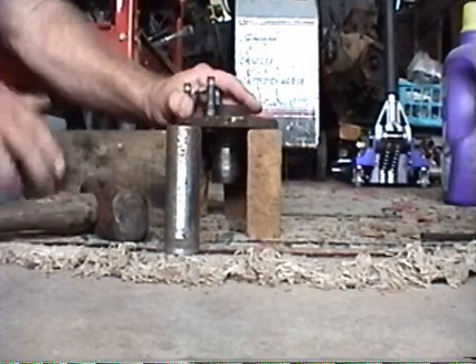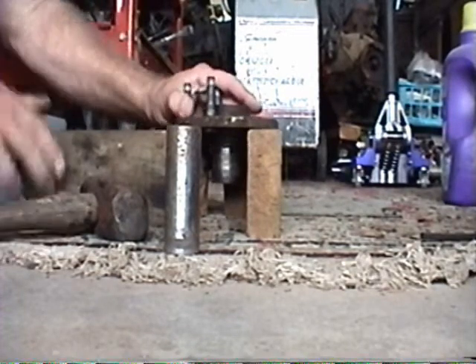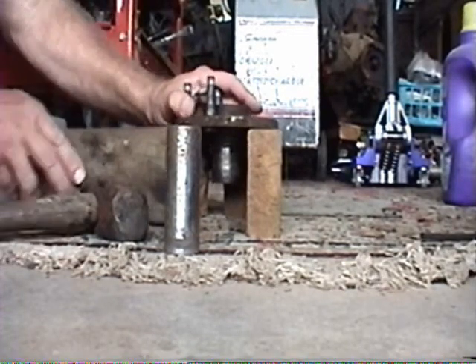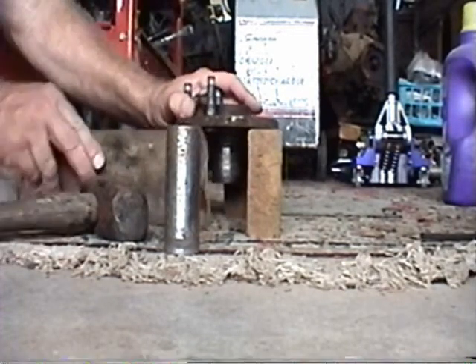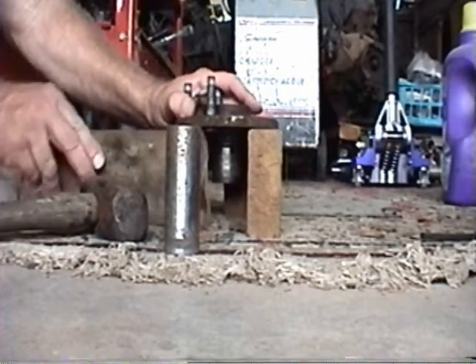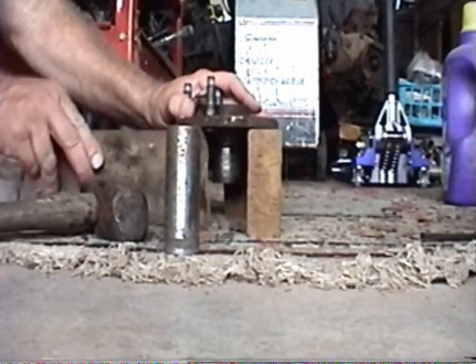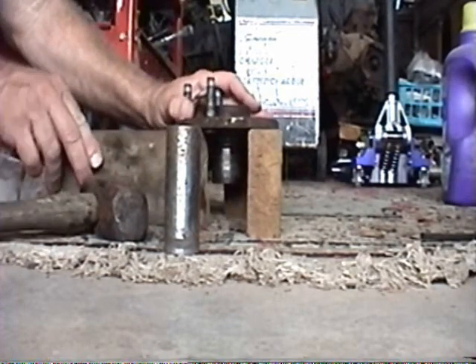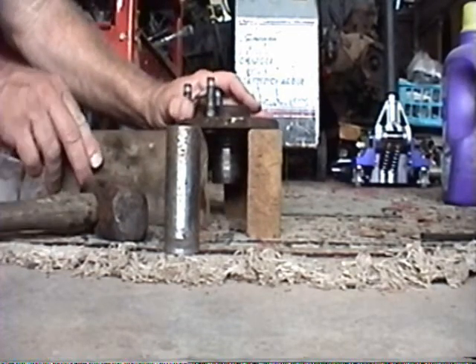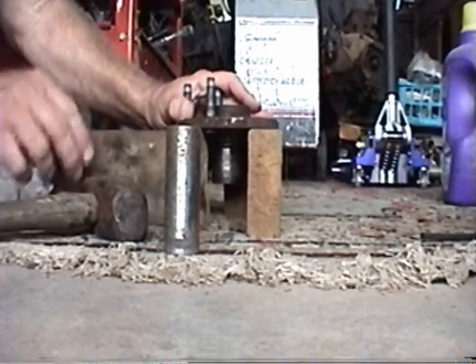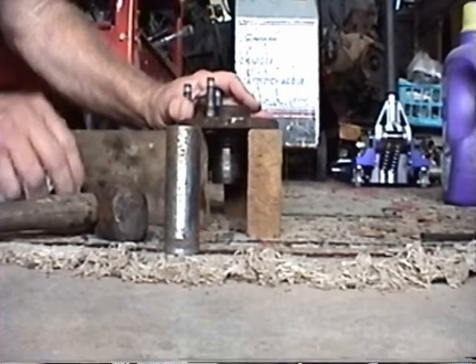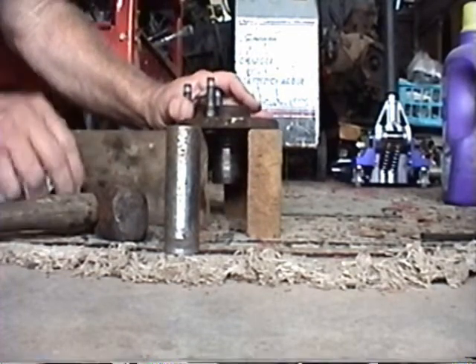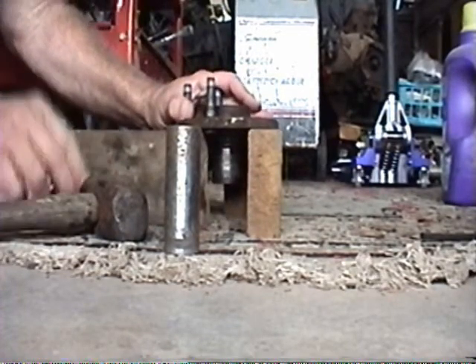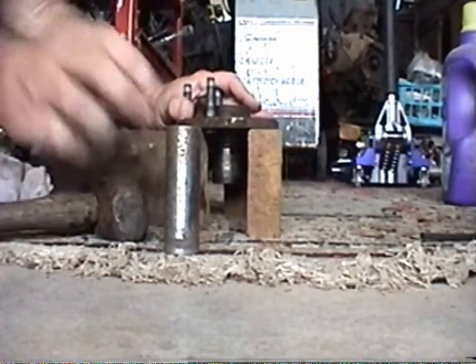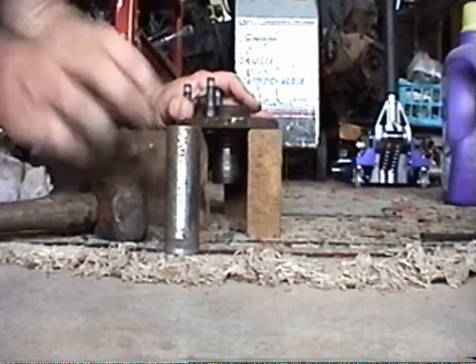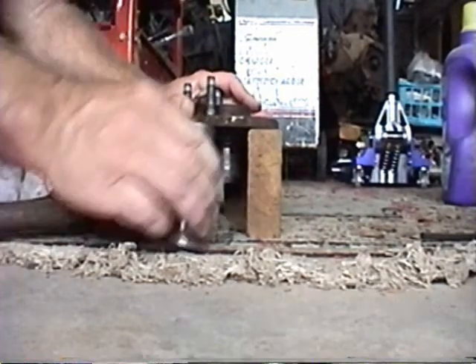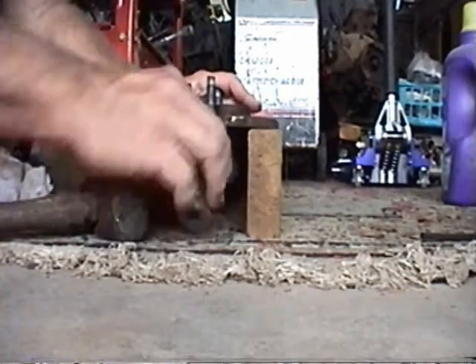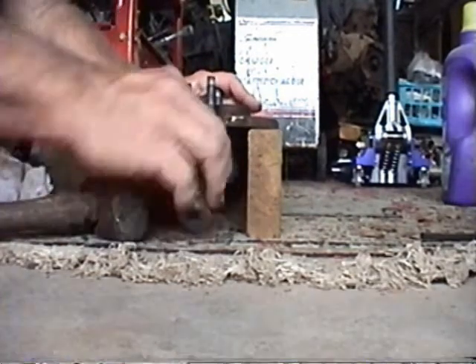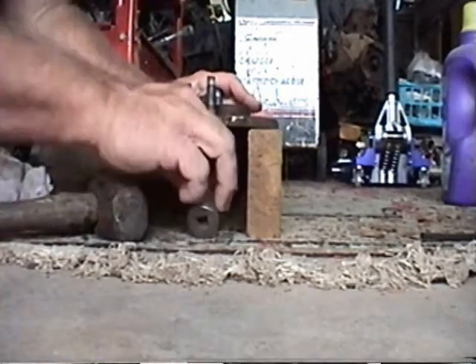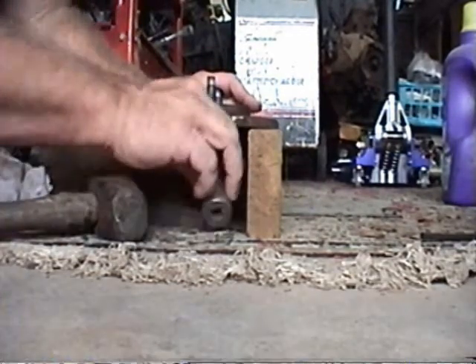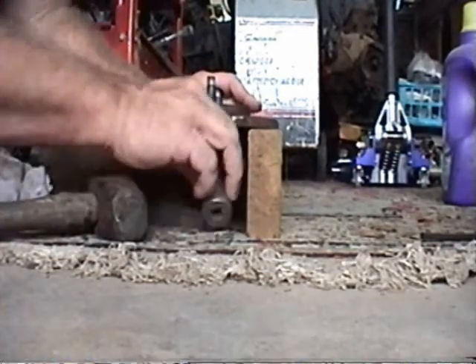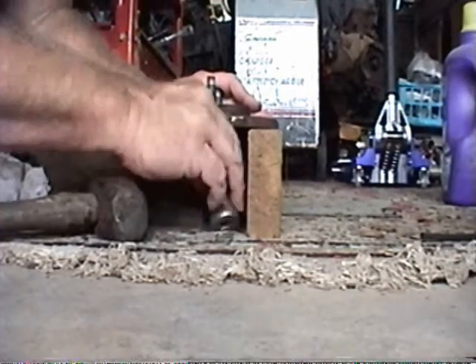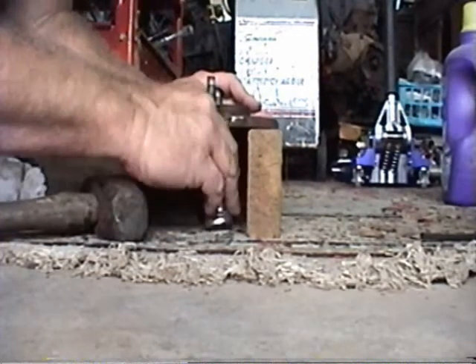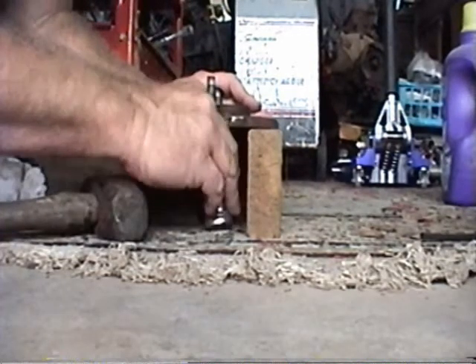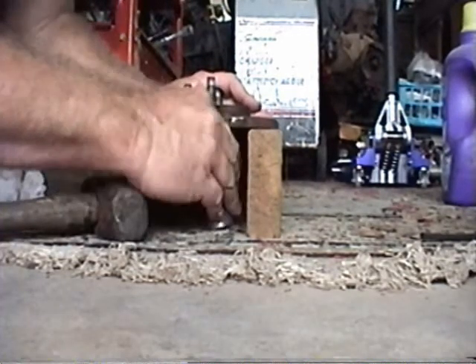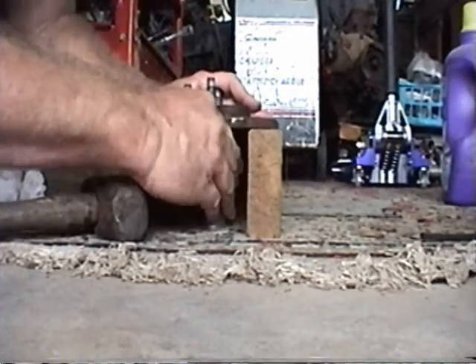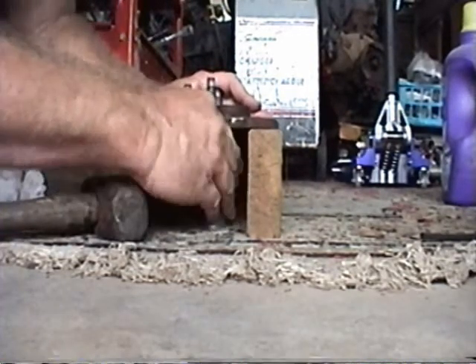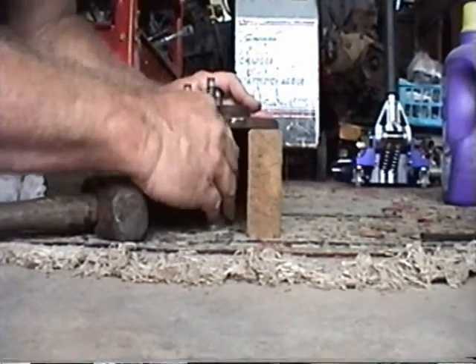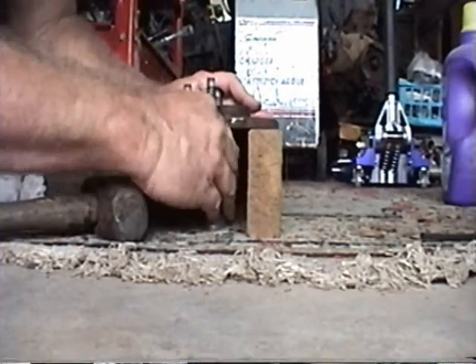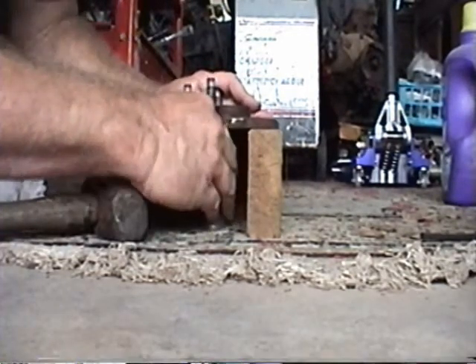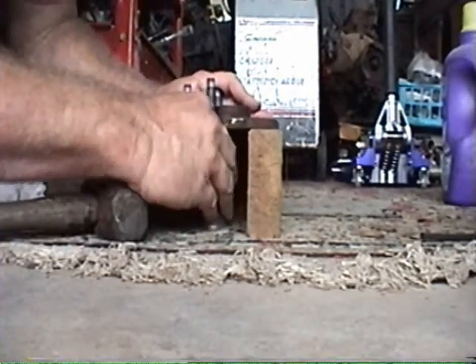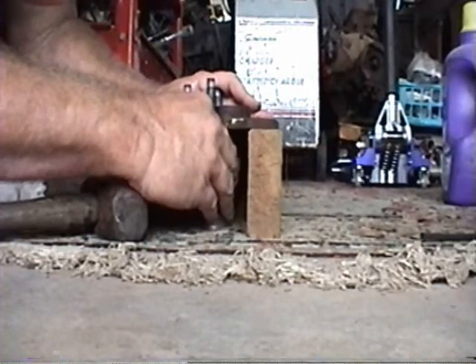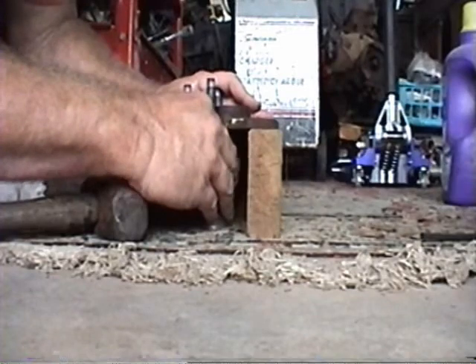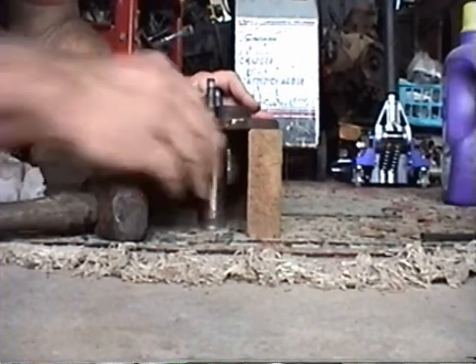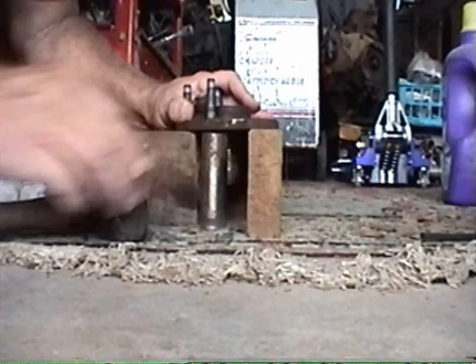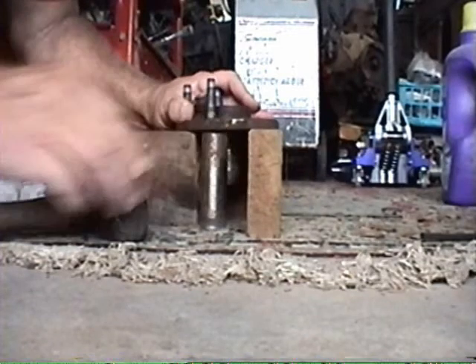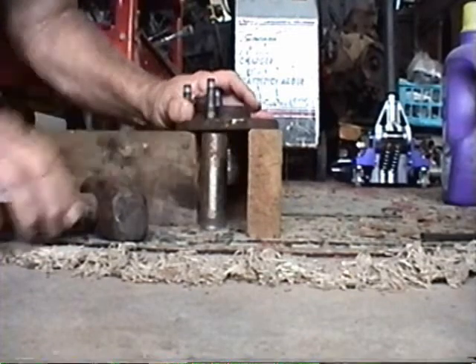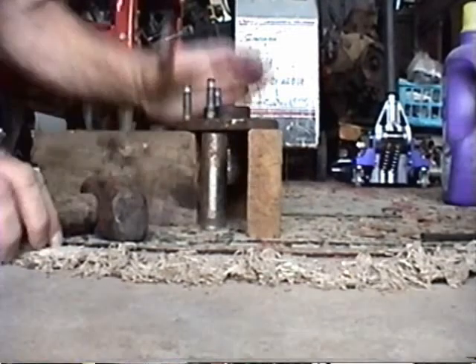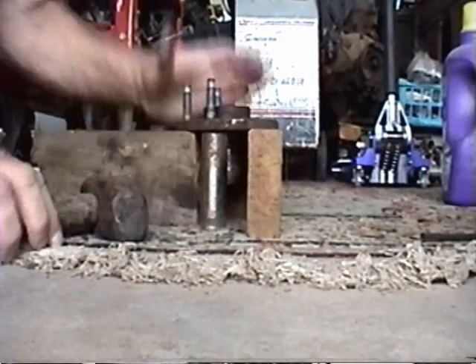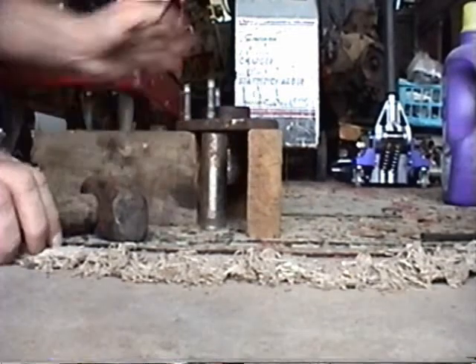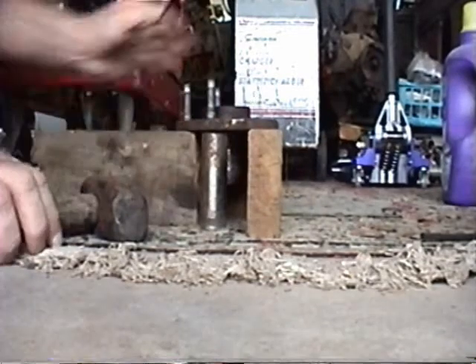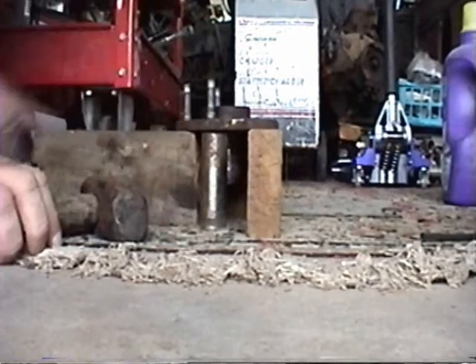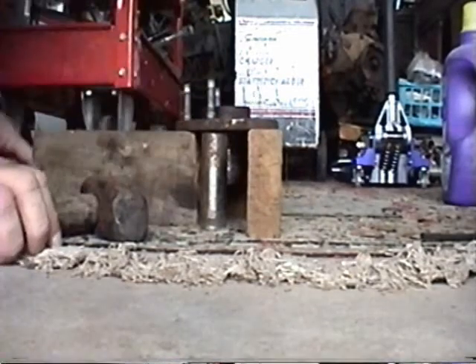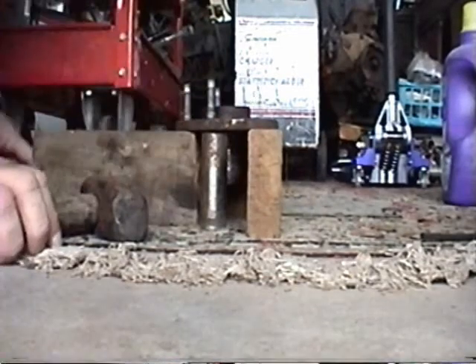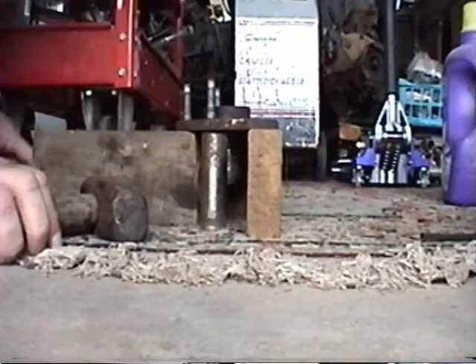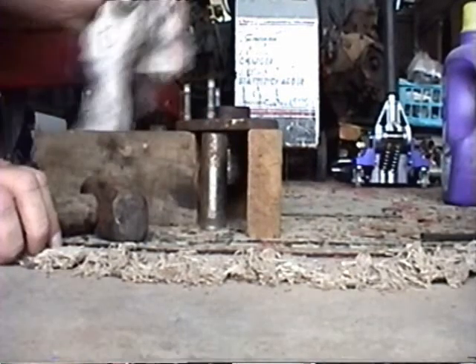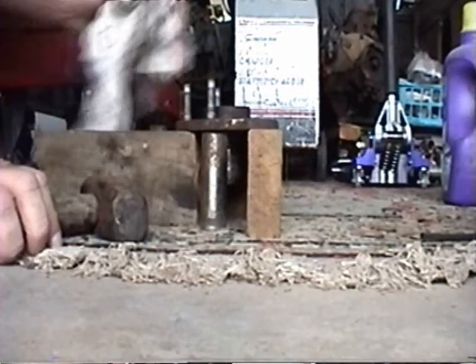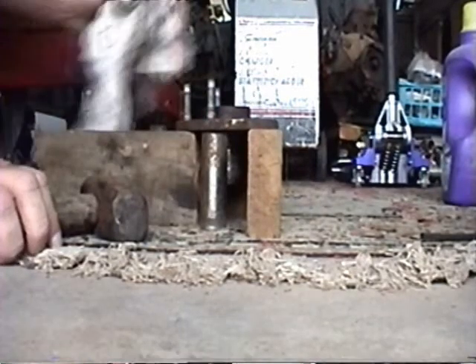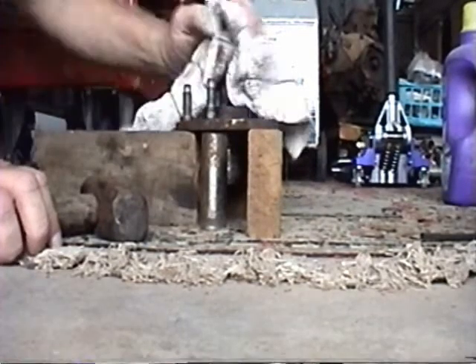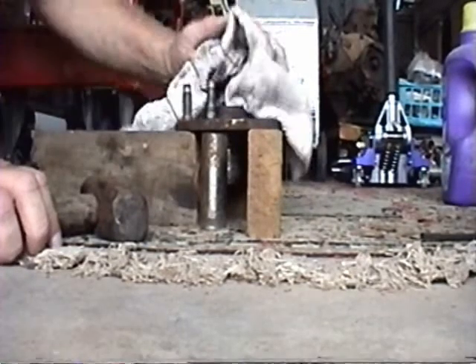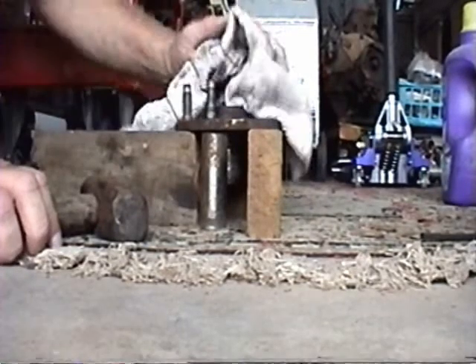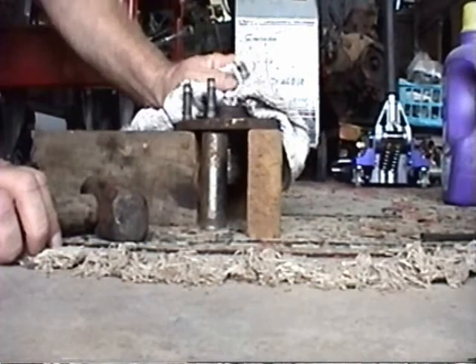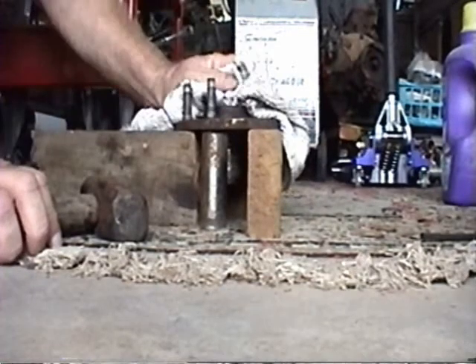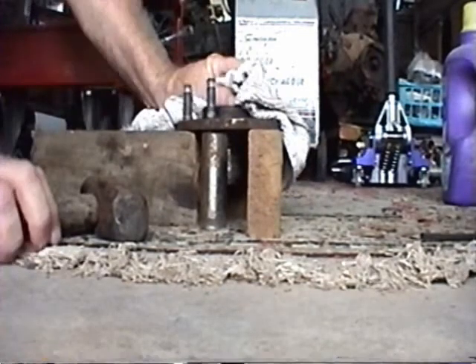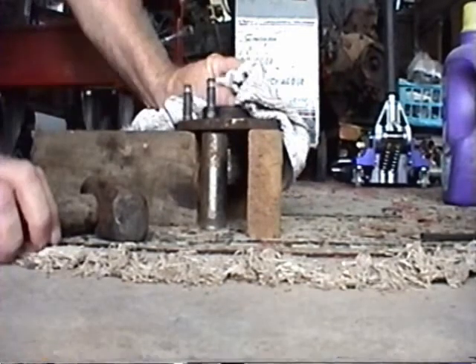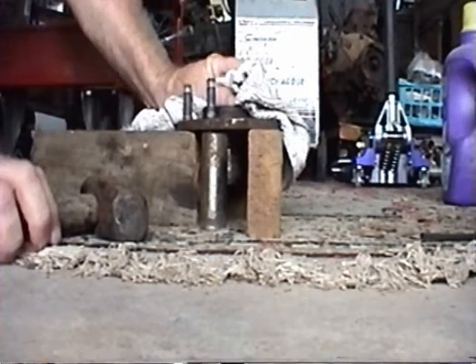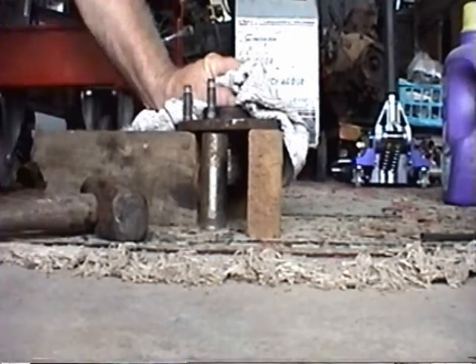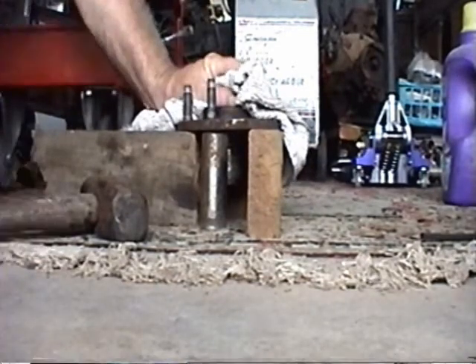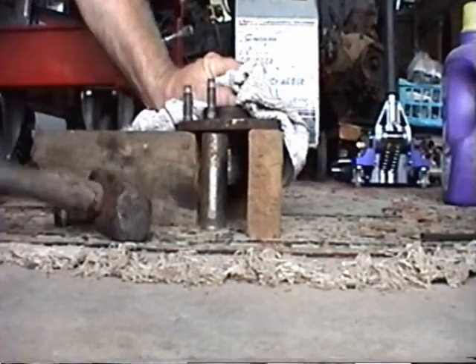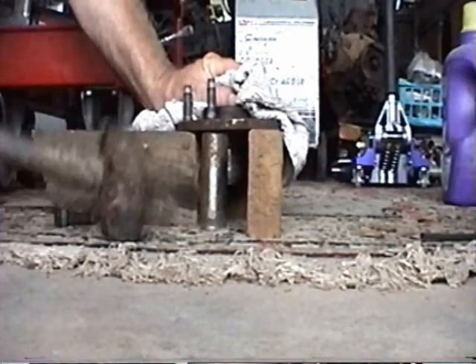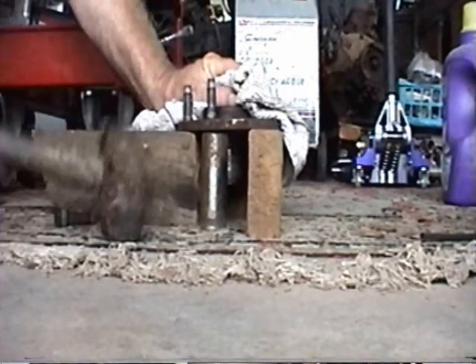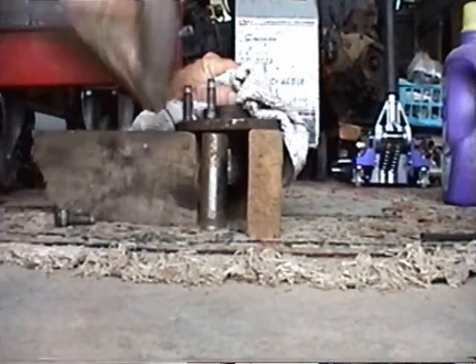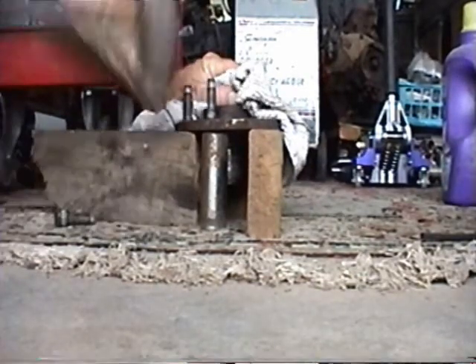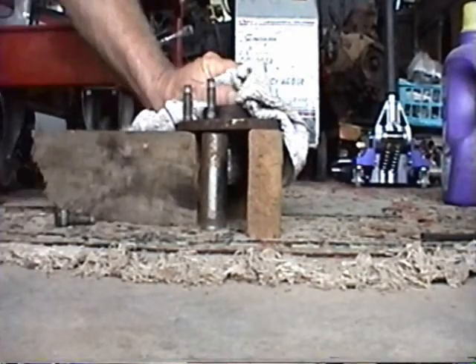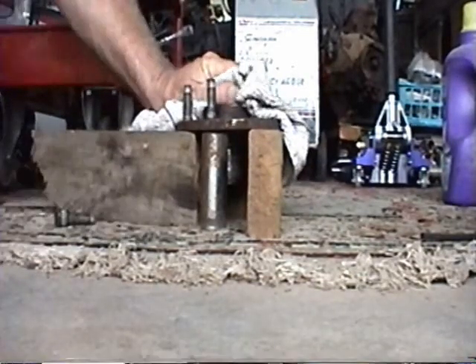Yeah, I should have had him press these out. Like I say, he did it for free, so I'm not going to abuse him.